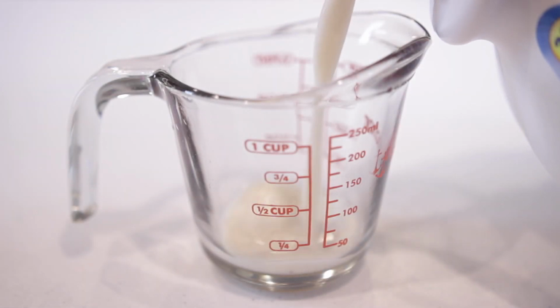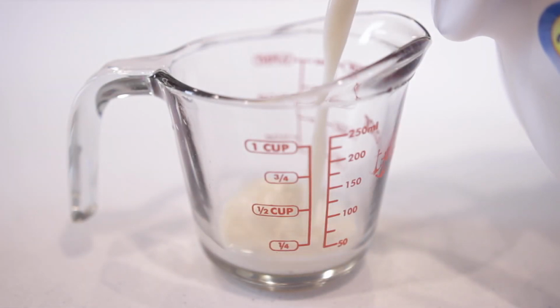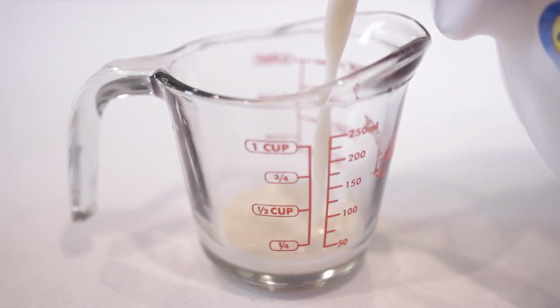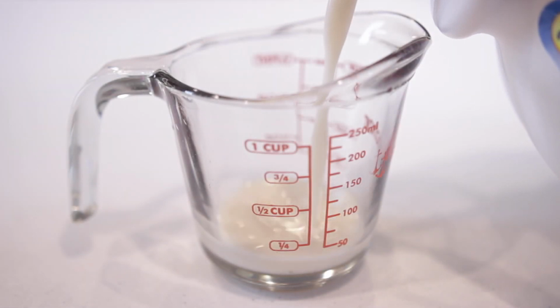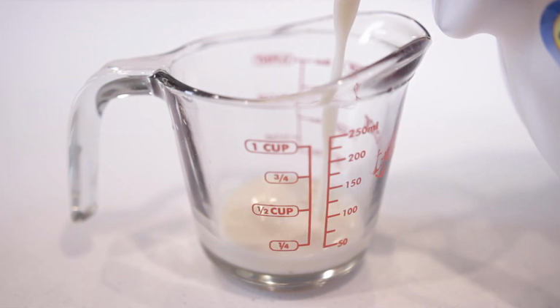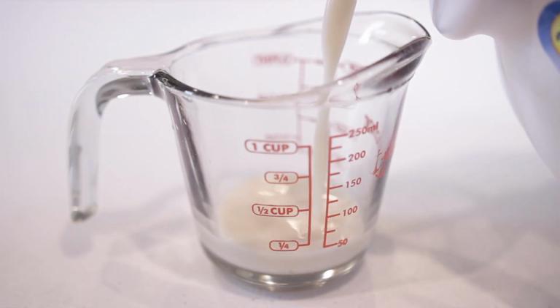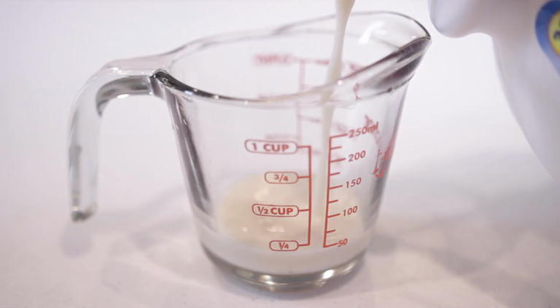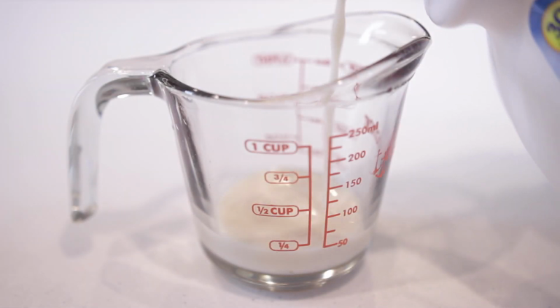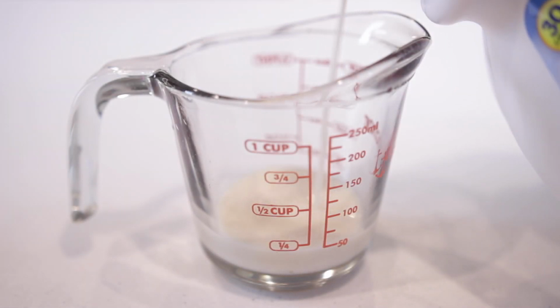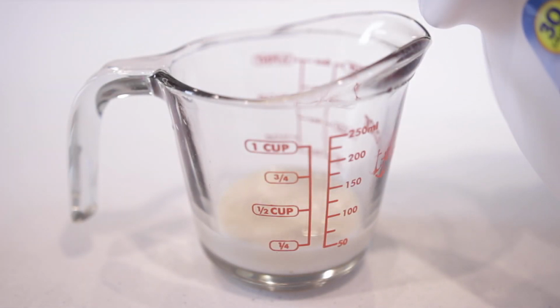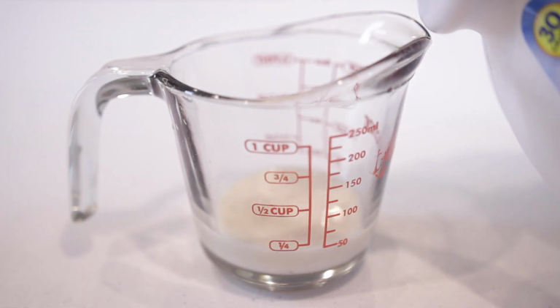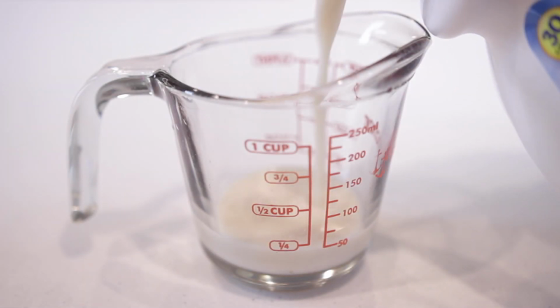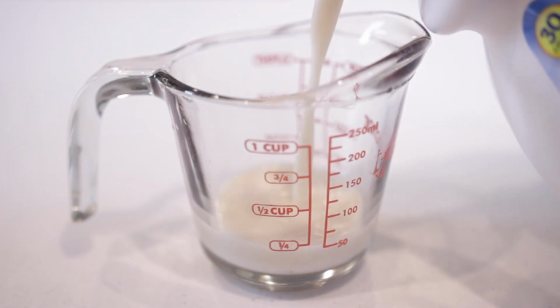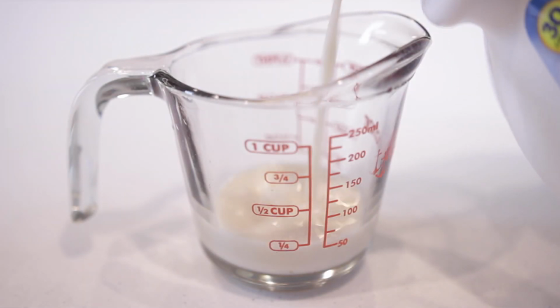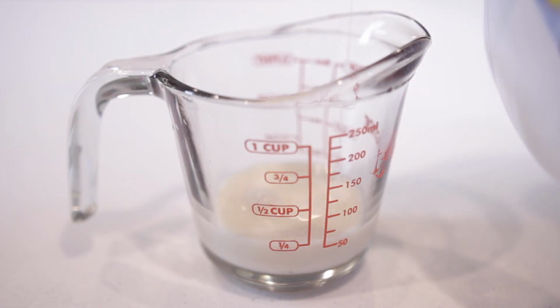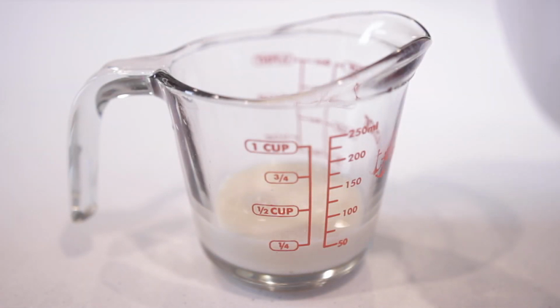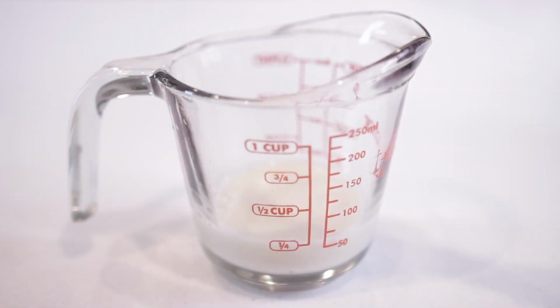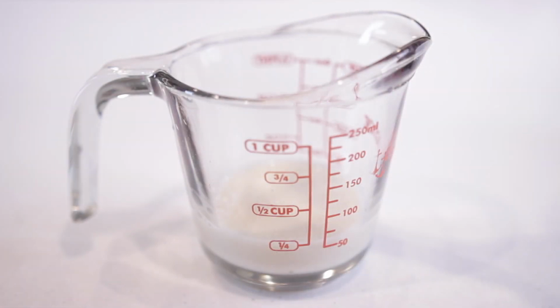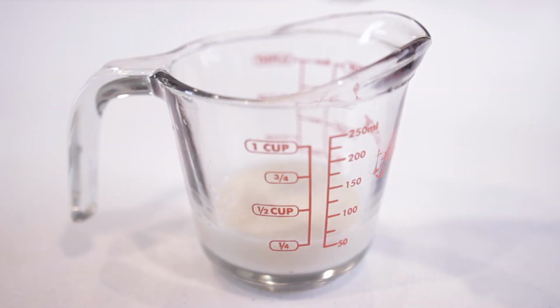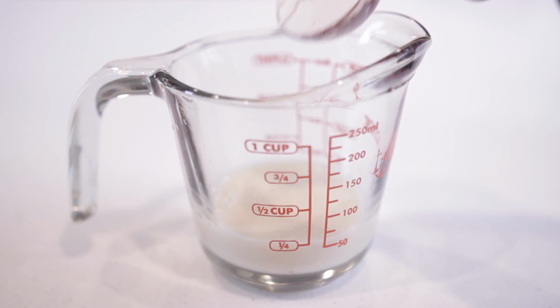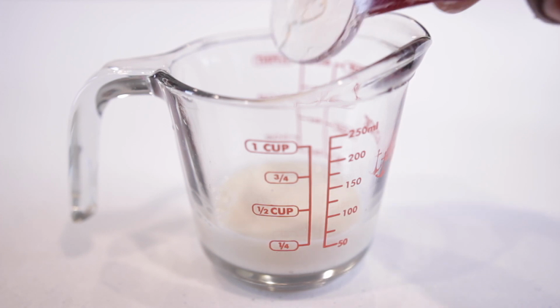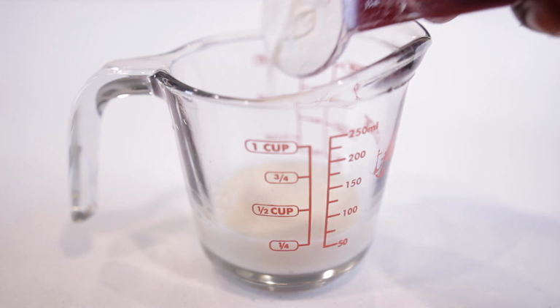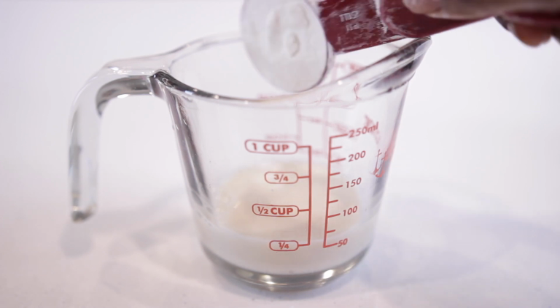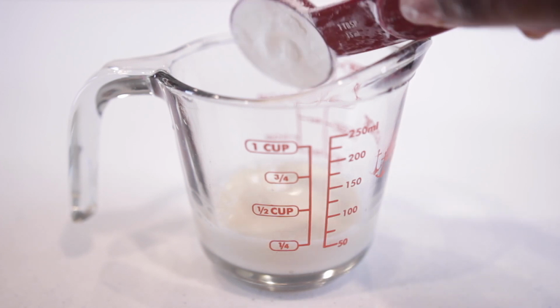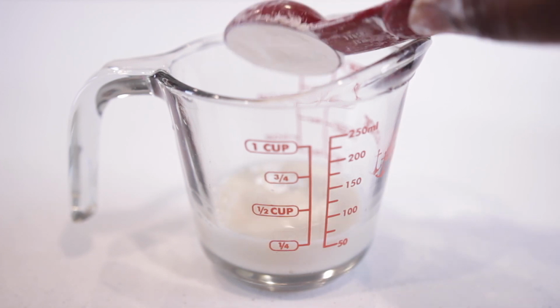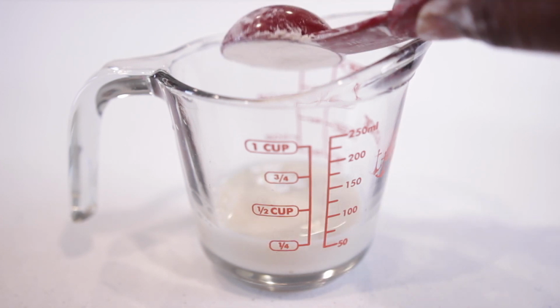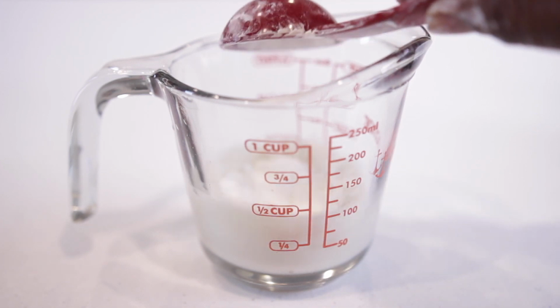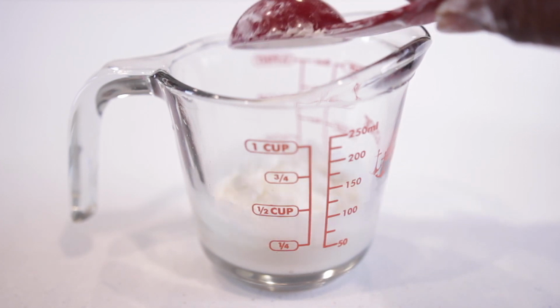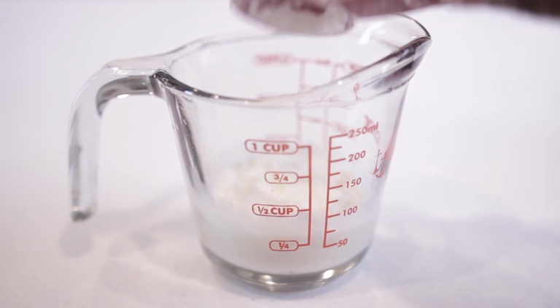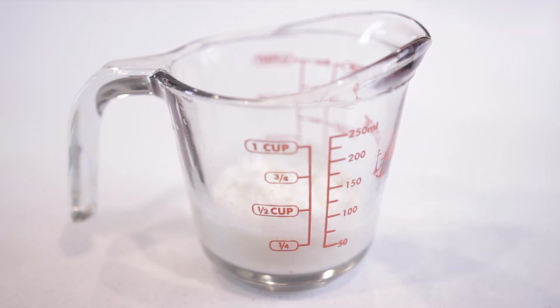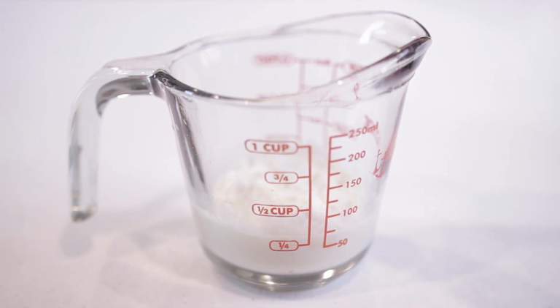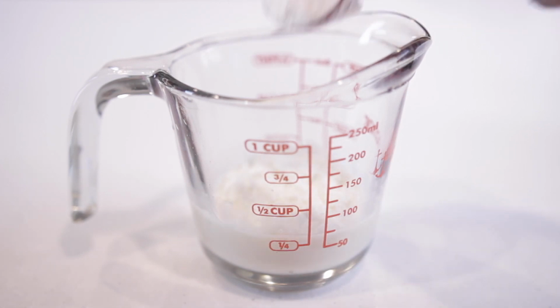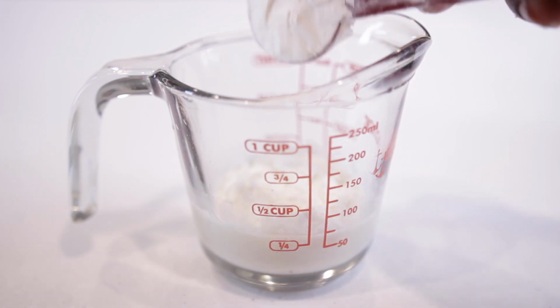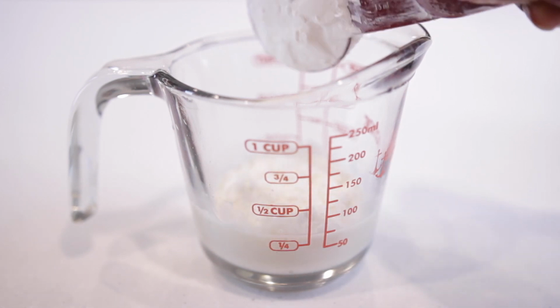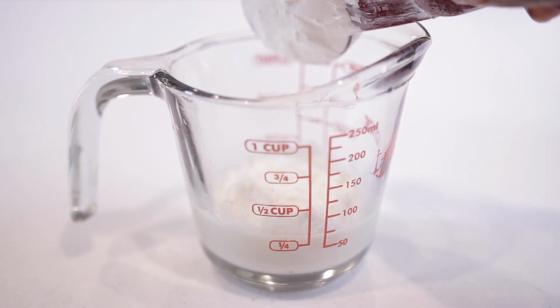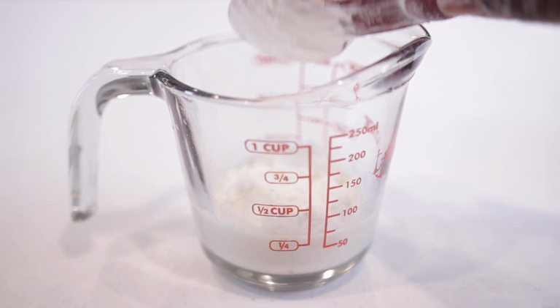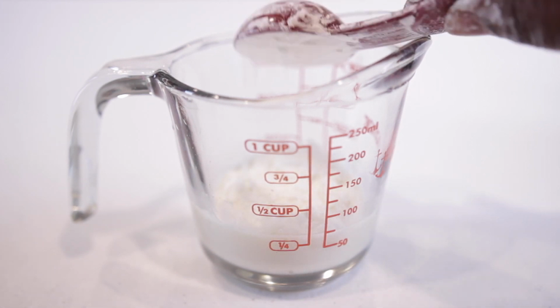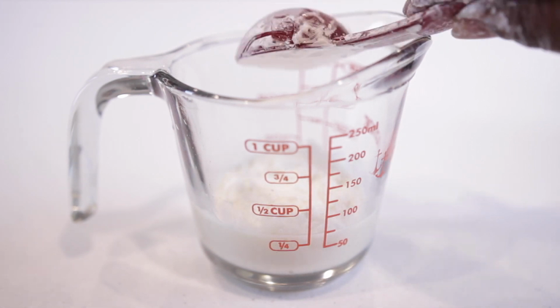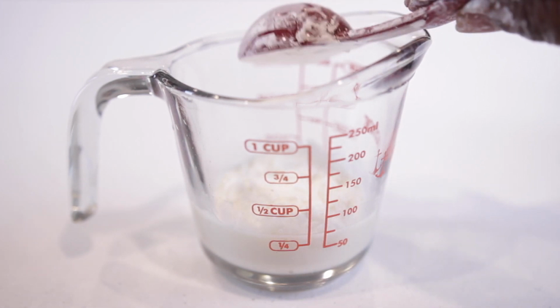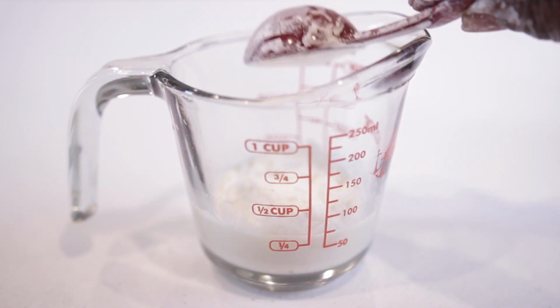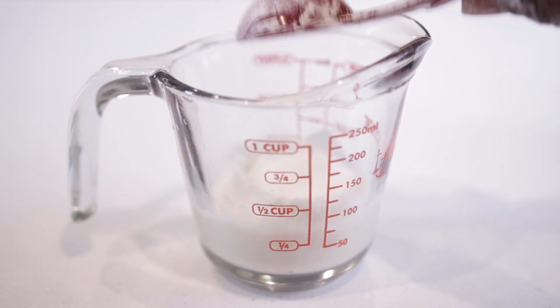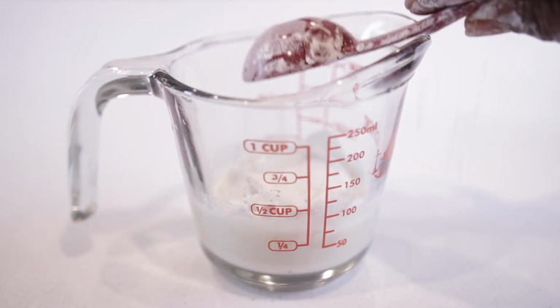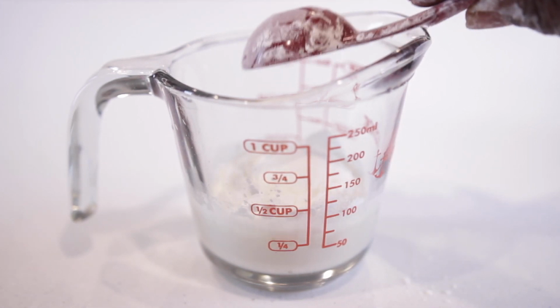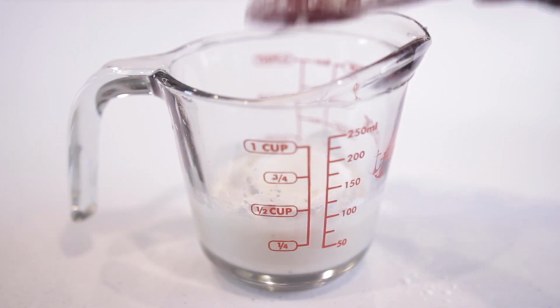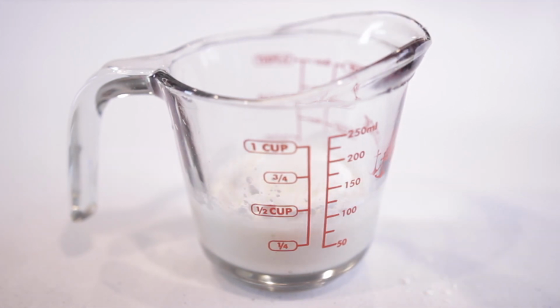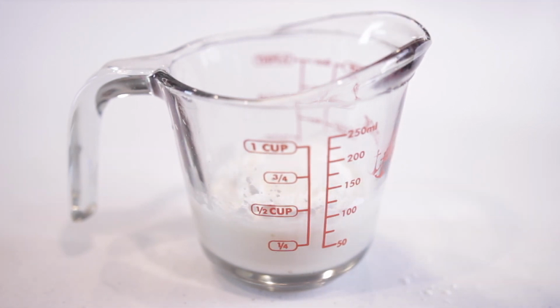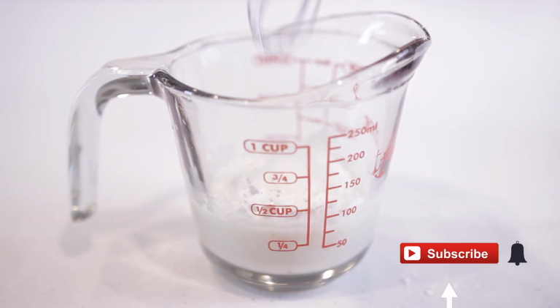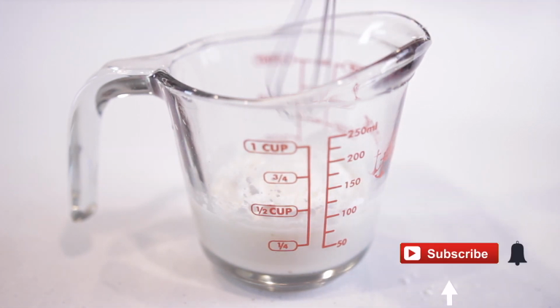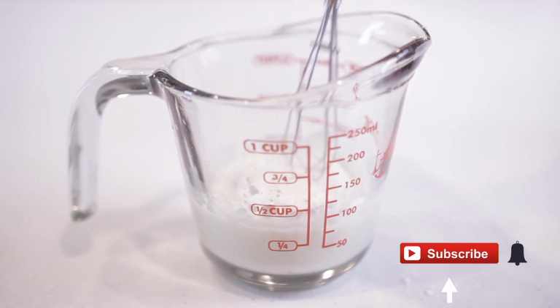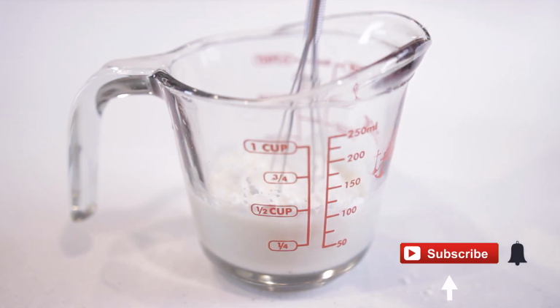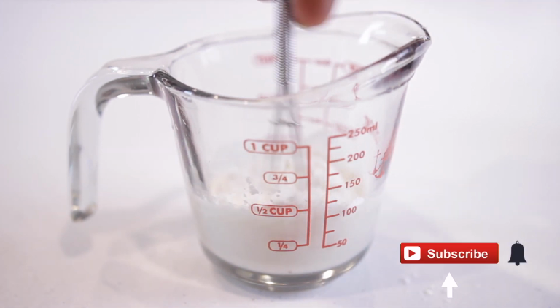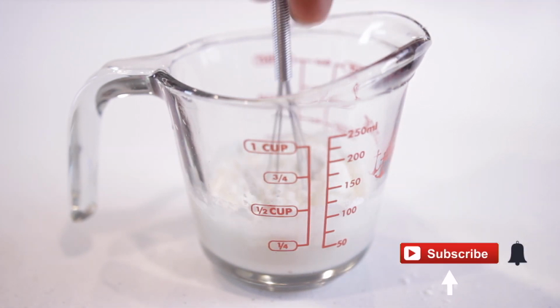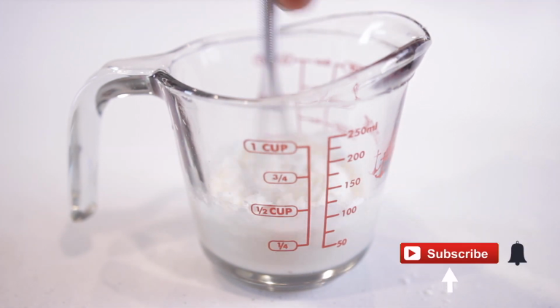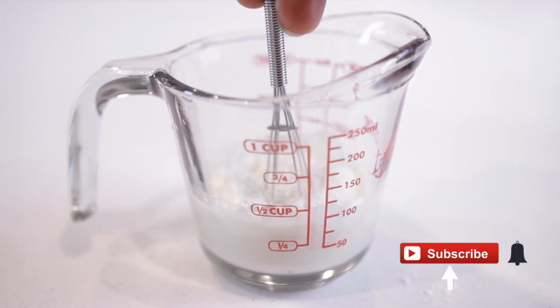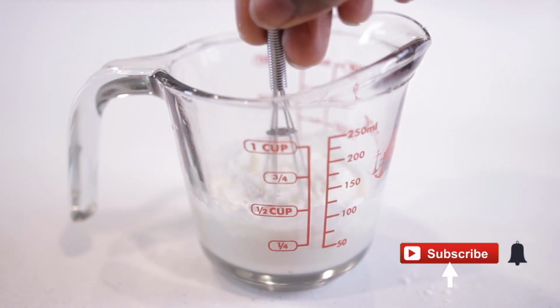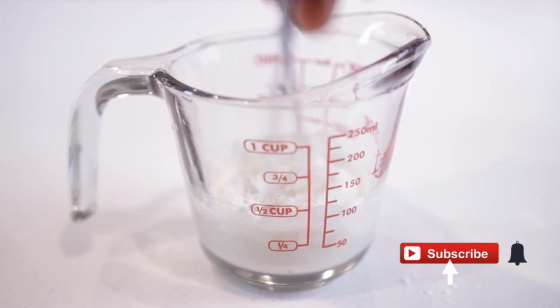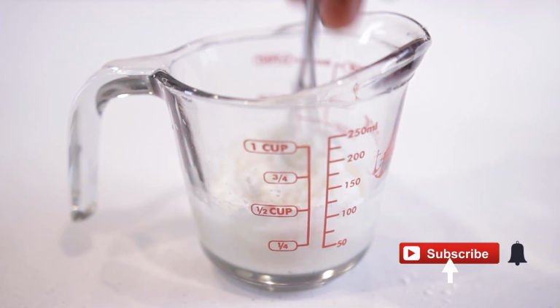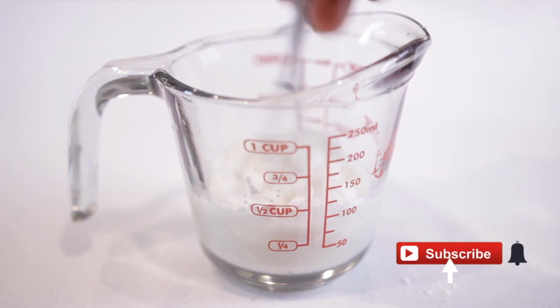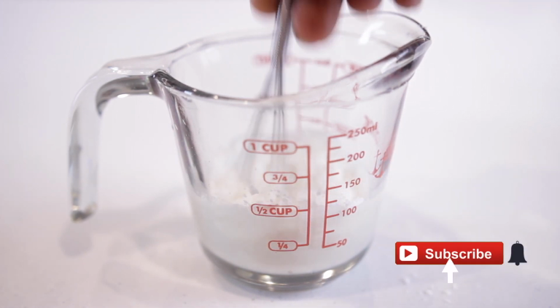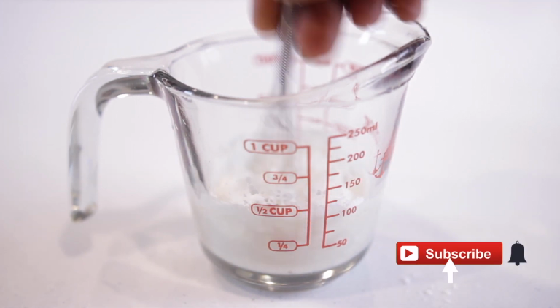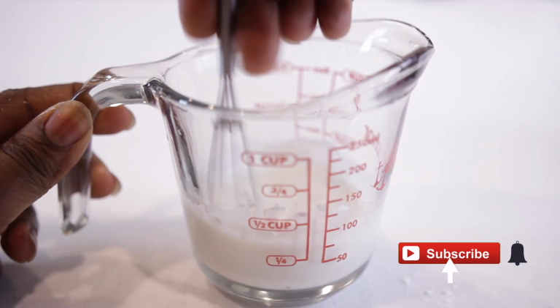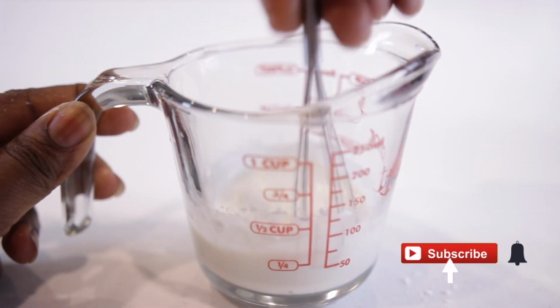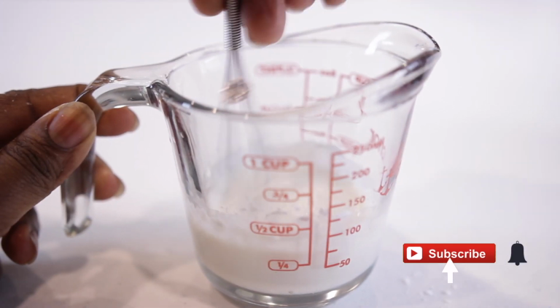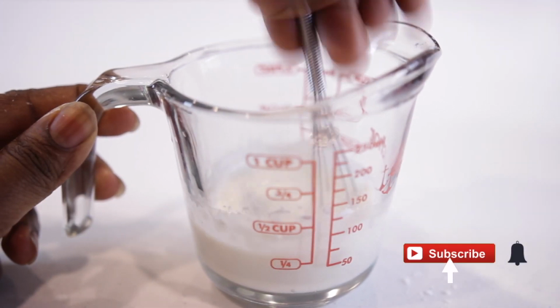In a small container, add some plant-based milk followed with some cornstarch. Whisk until smooth and set it to the side.